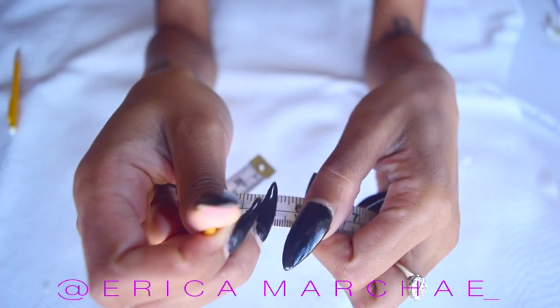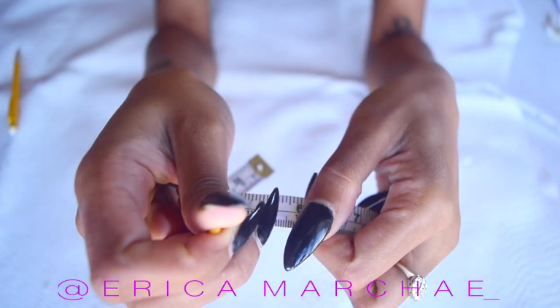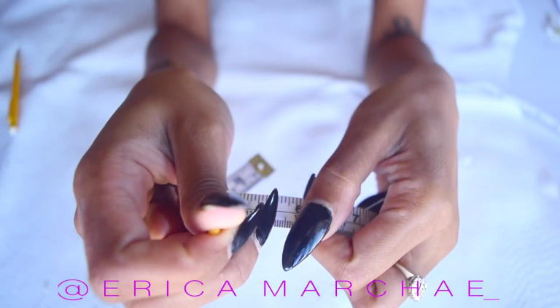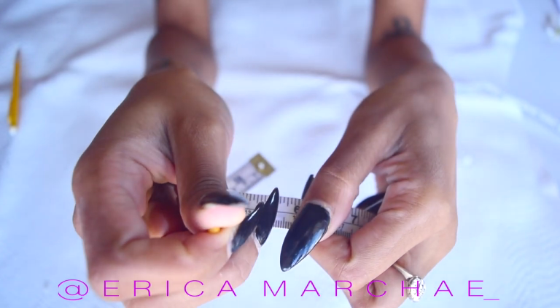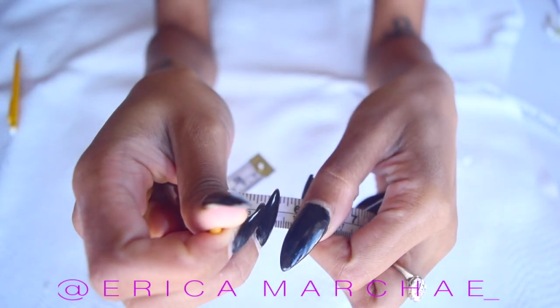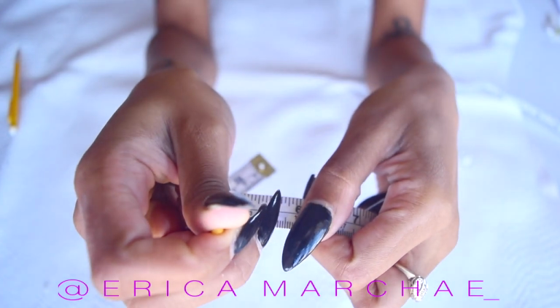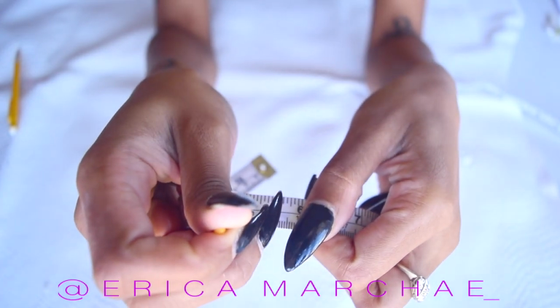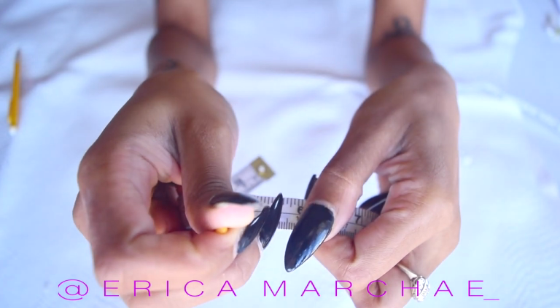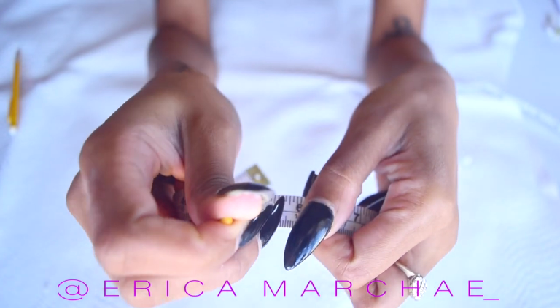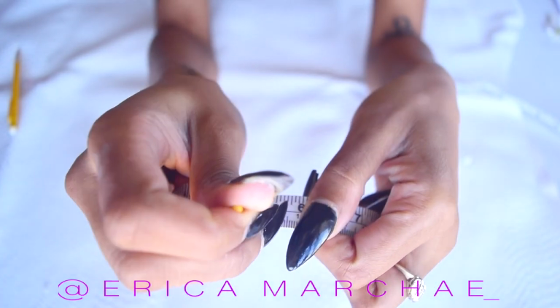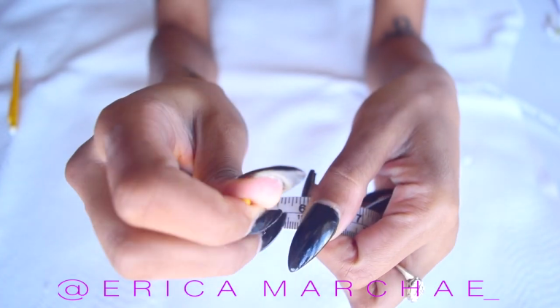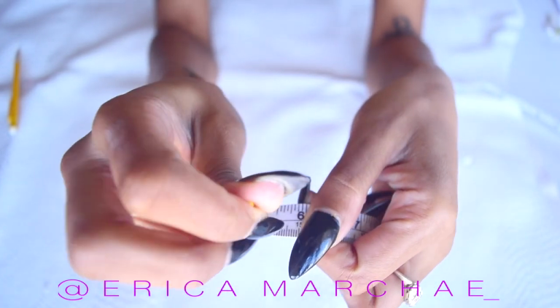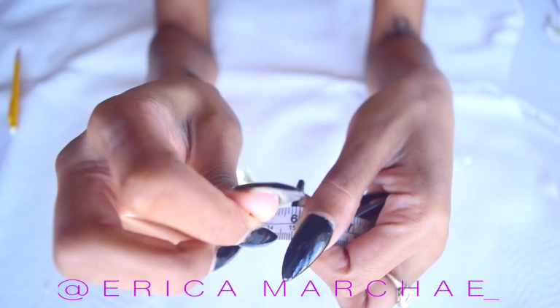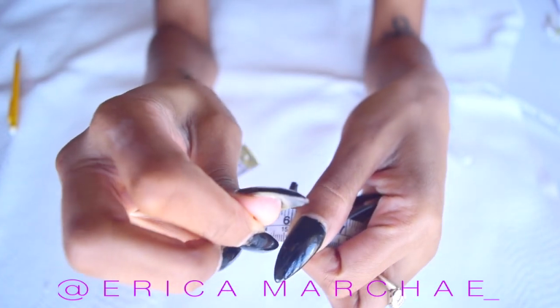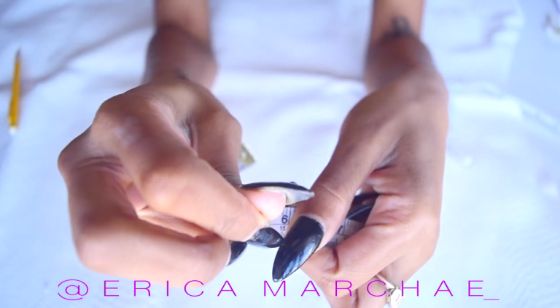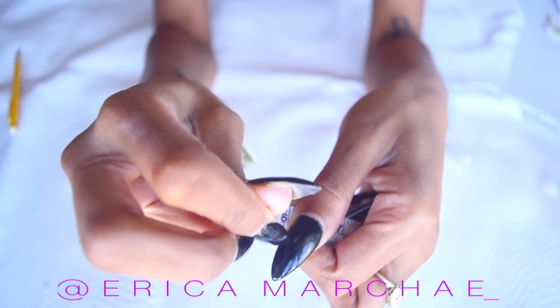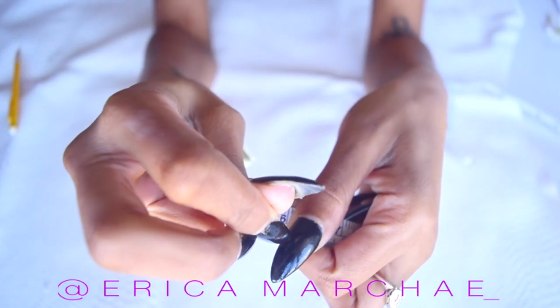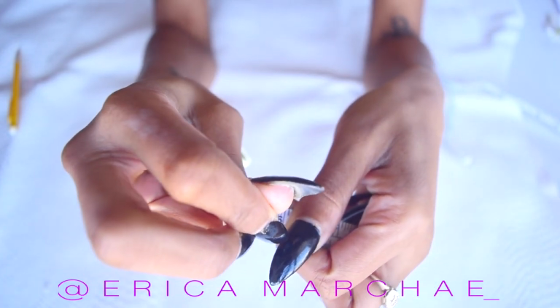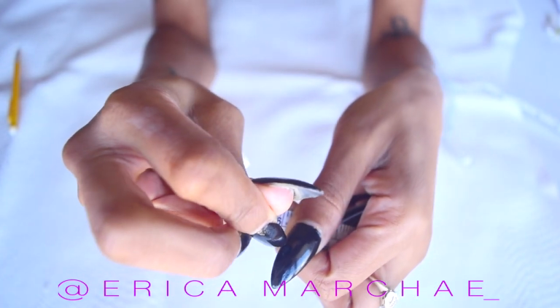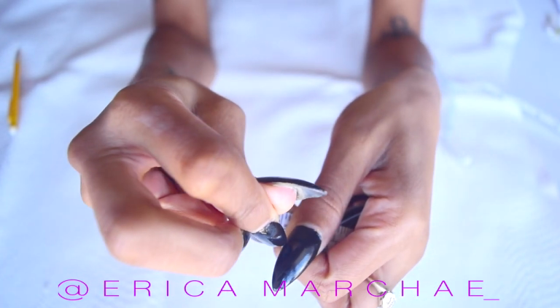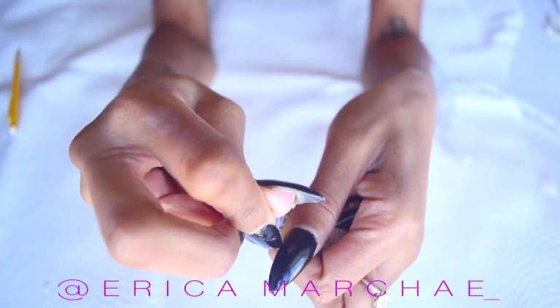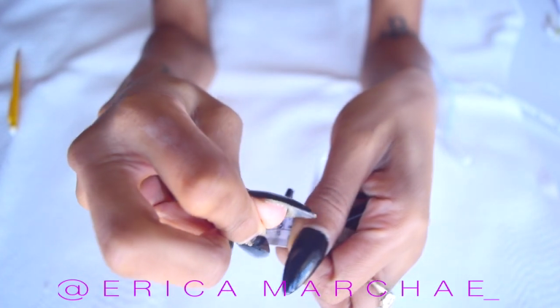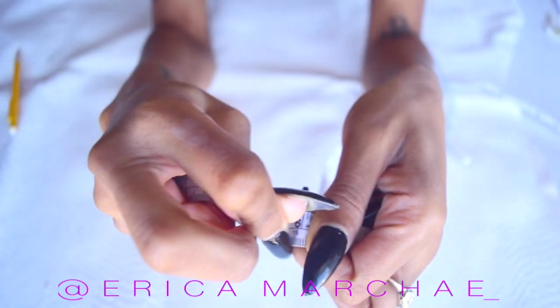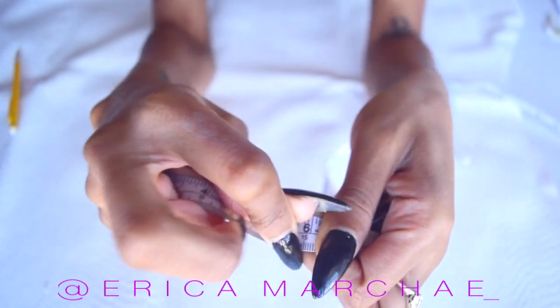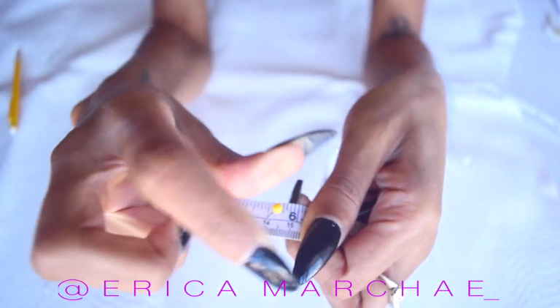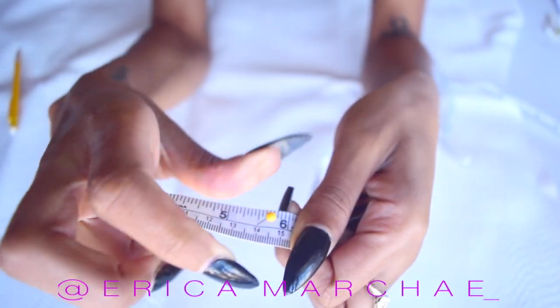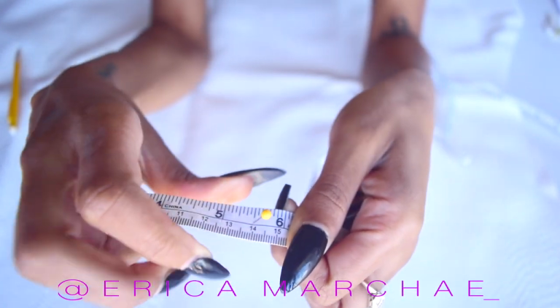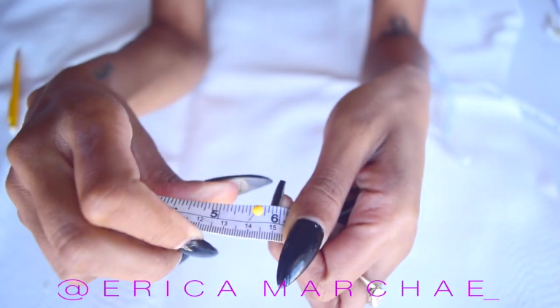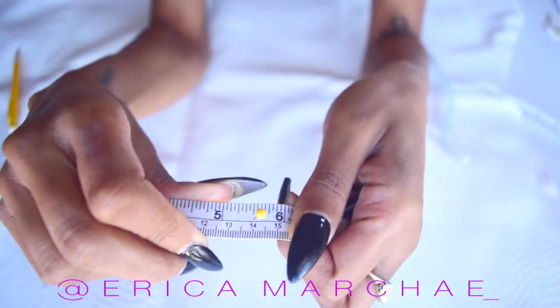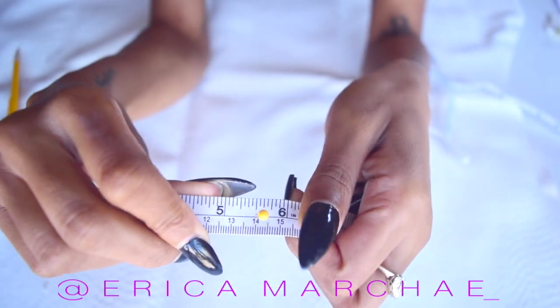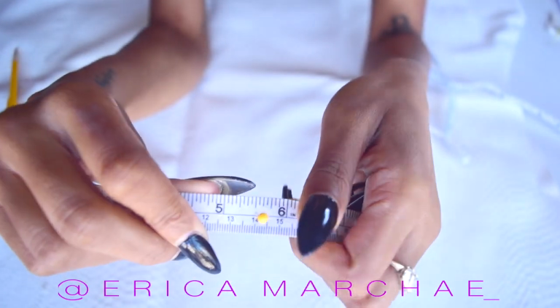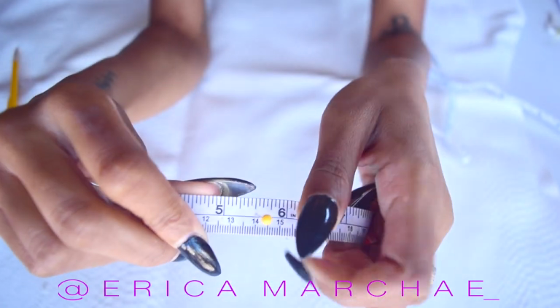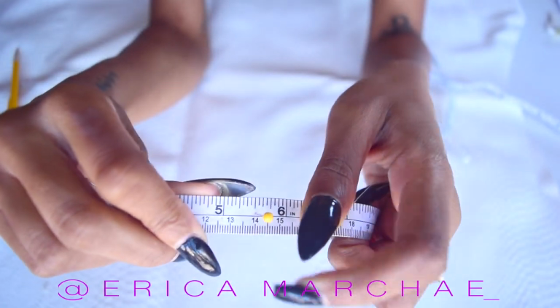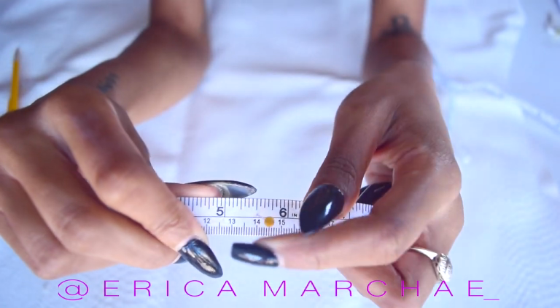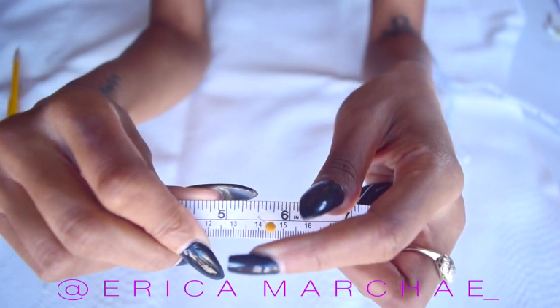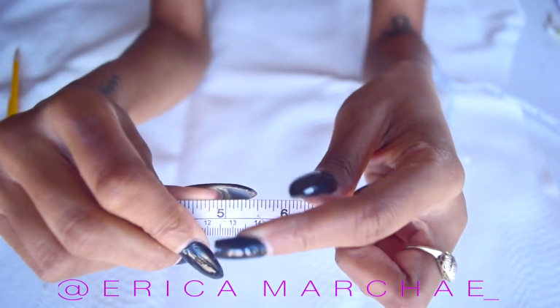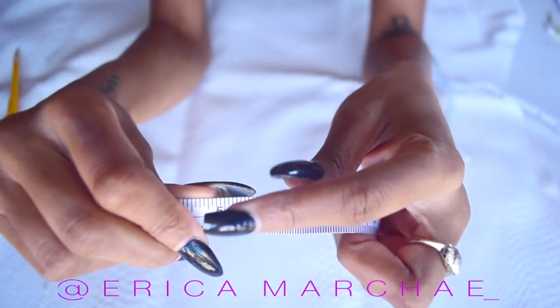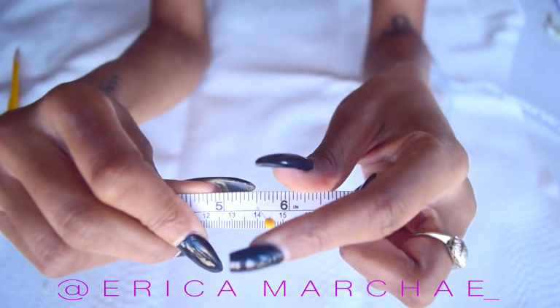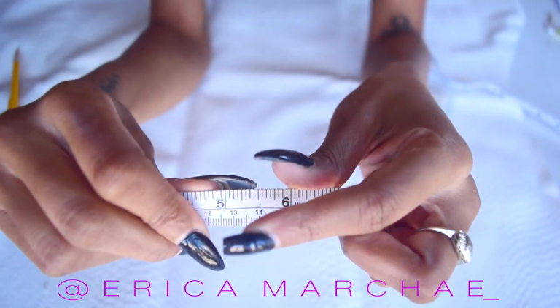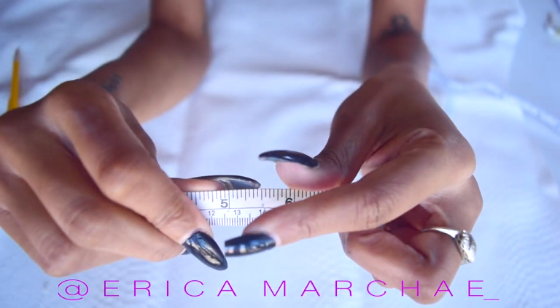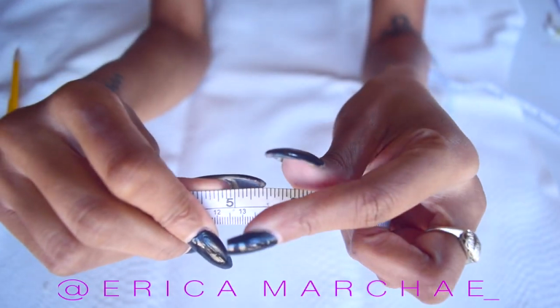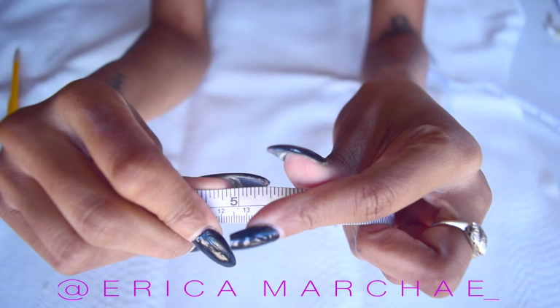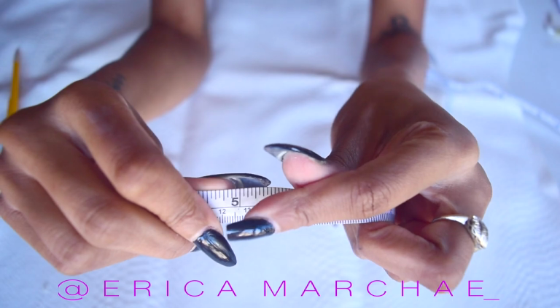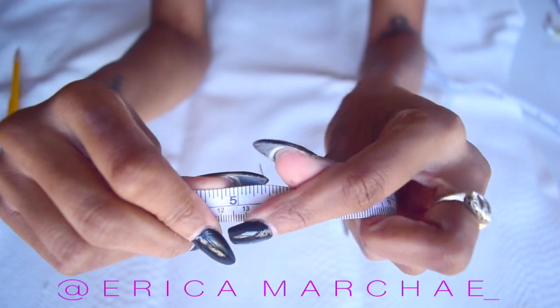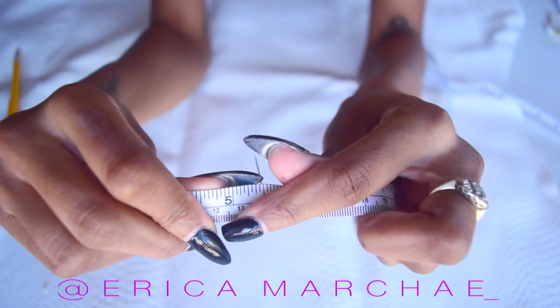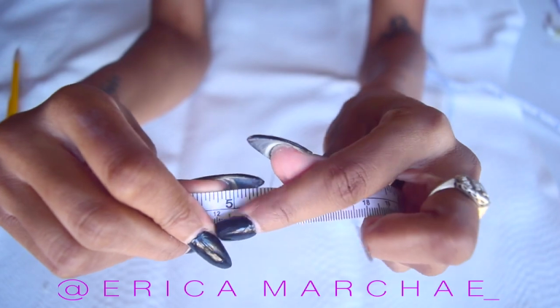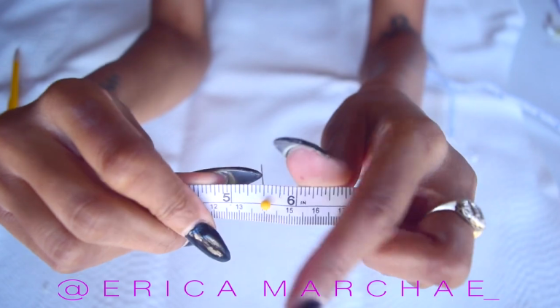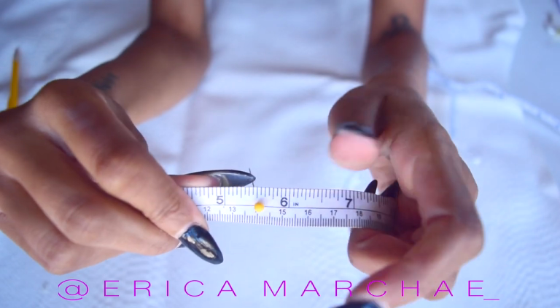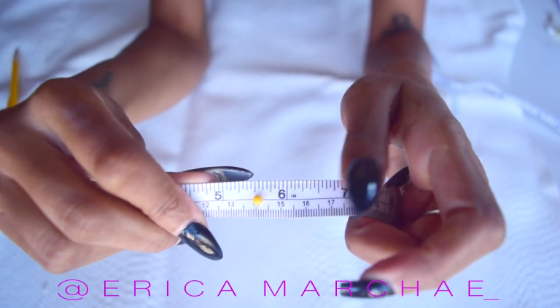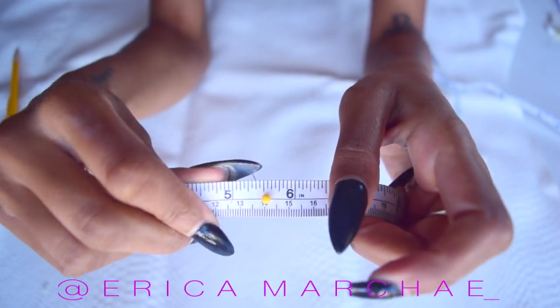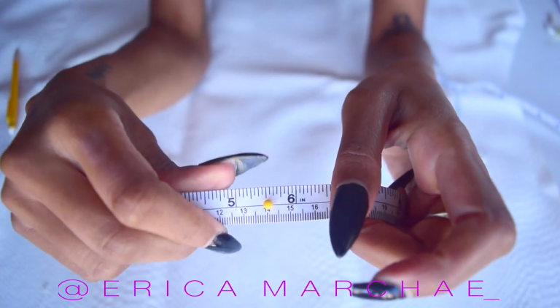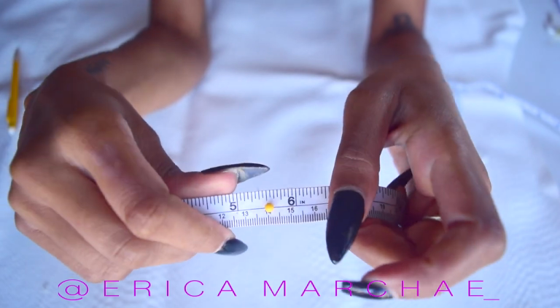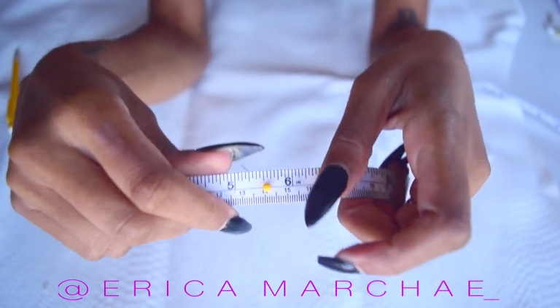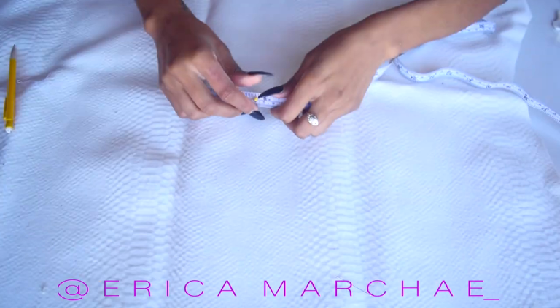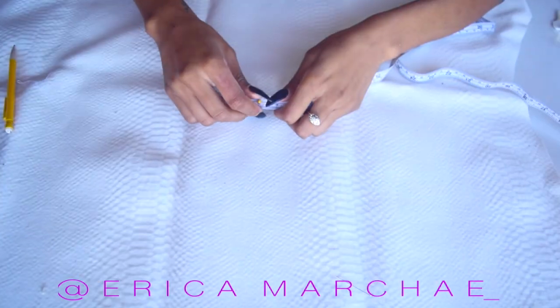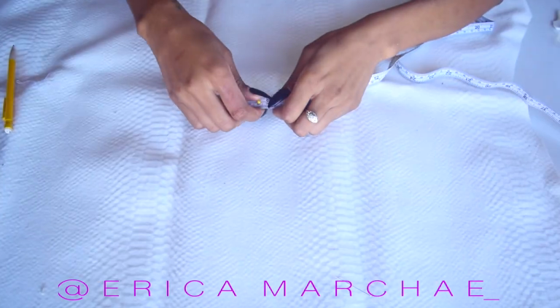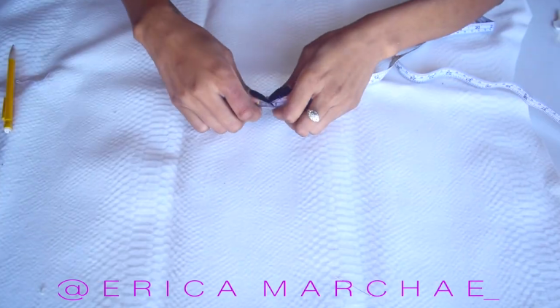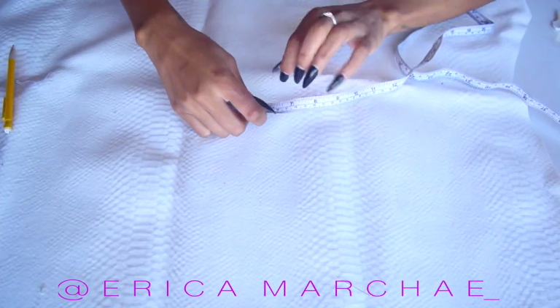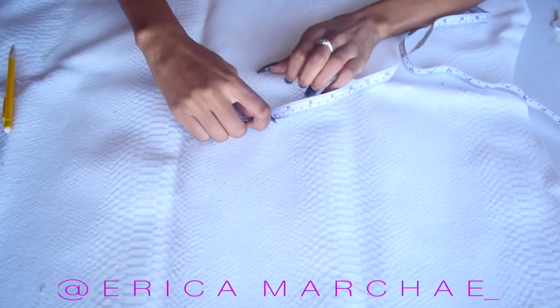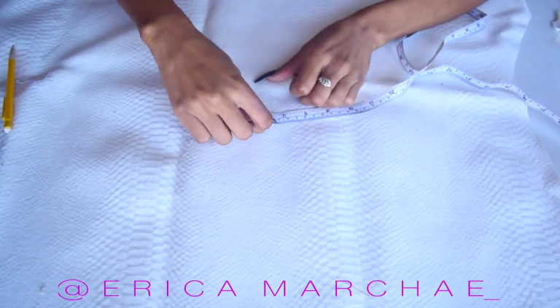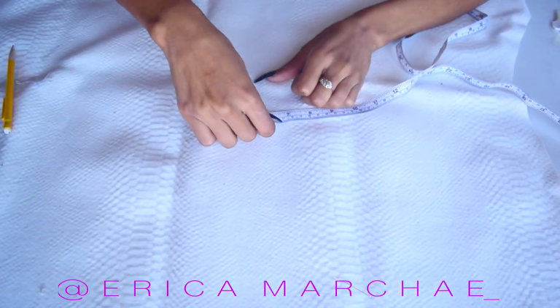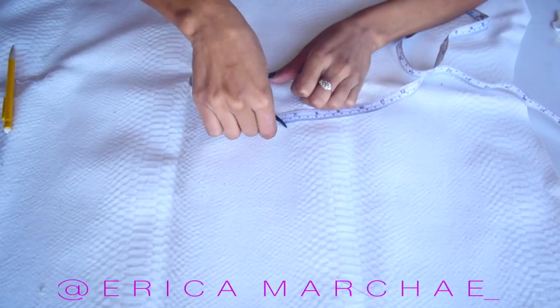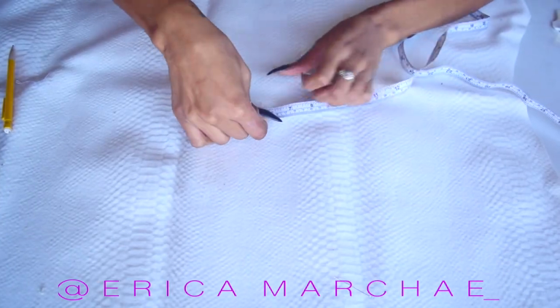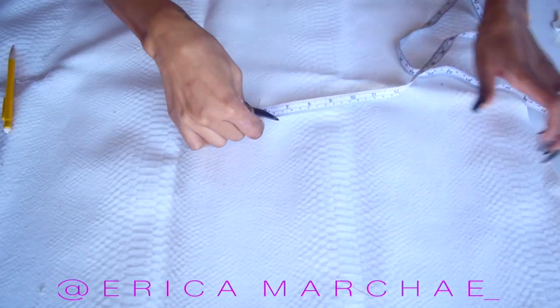Poke a fabric pin through the five-and-a-half-inch mark on your measuring tape. This is going to help you draw a perfect circle.